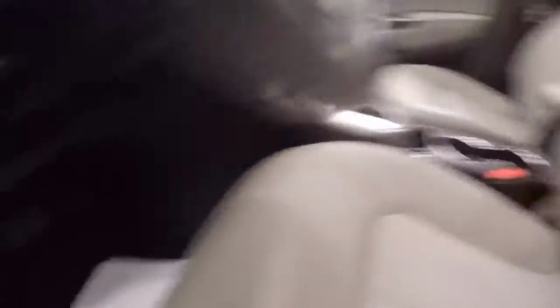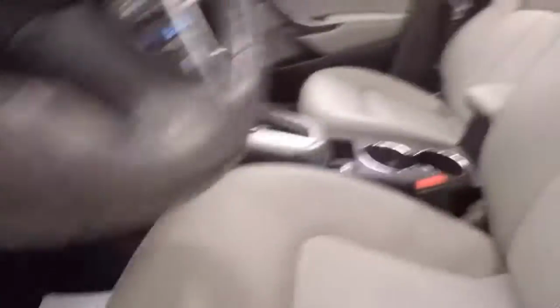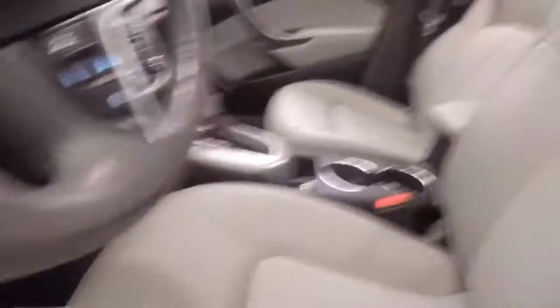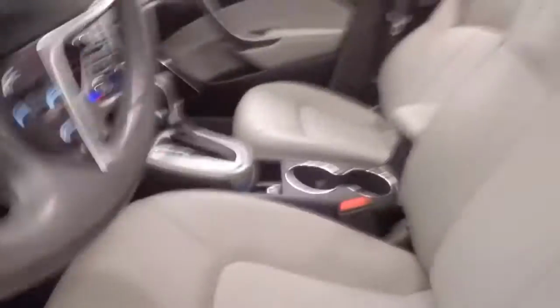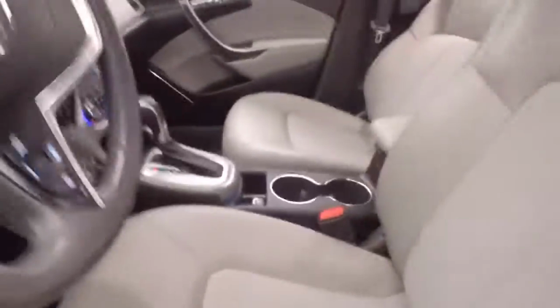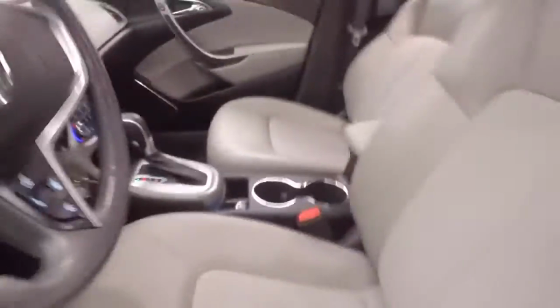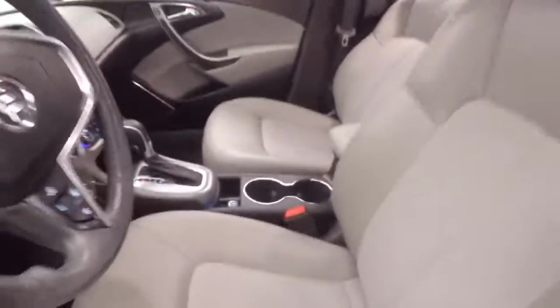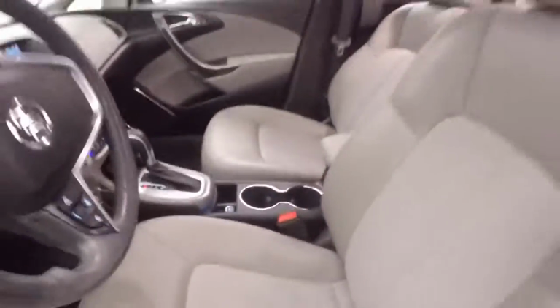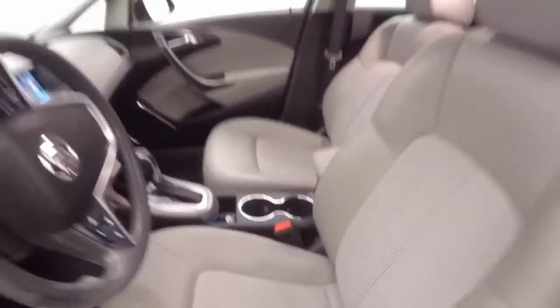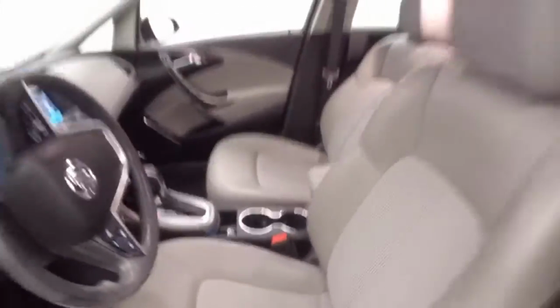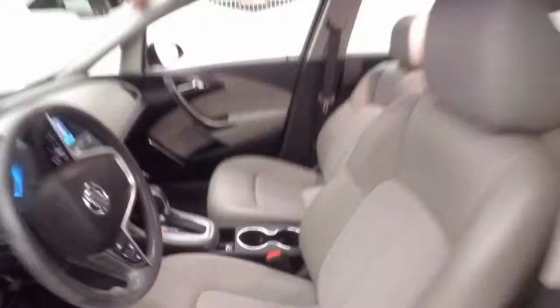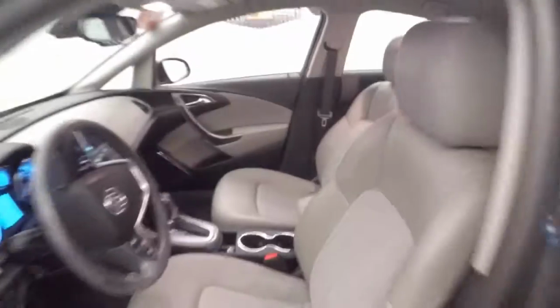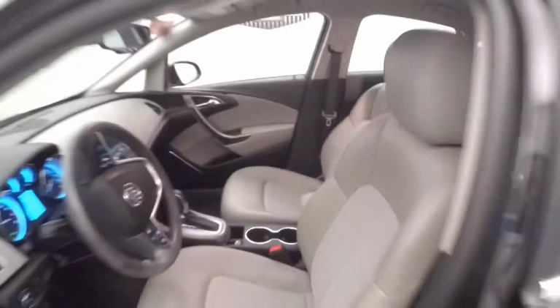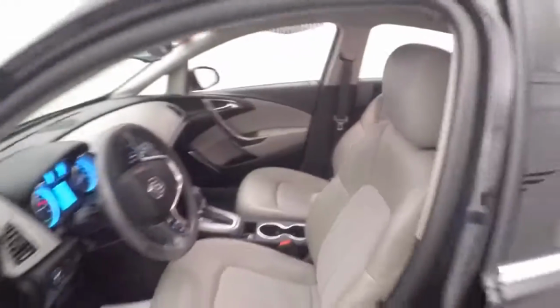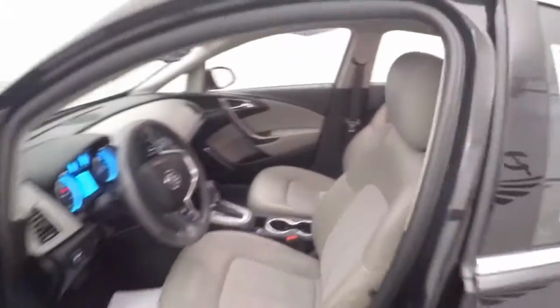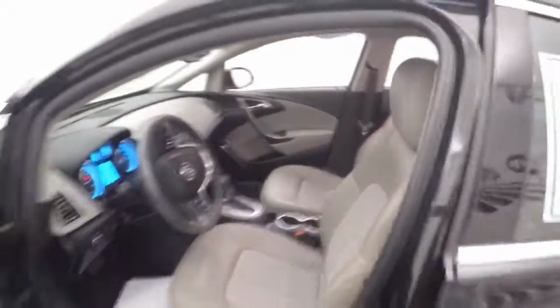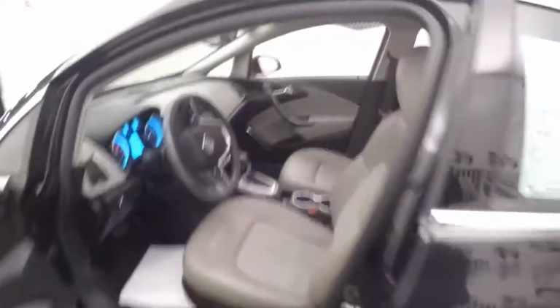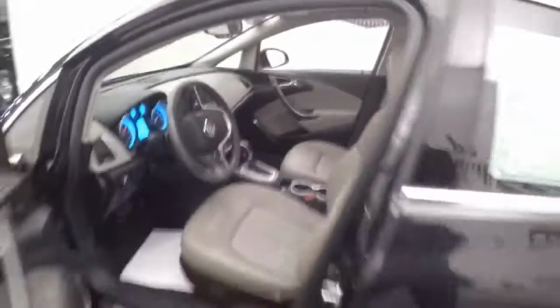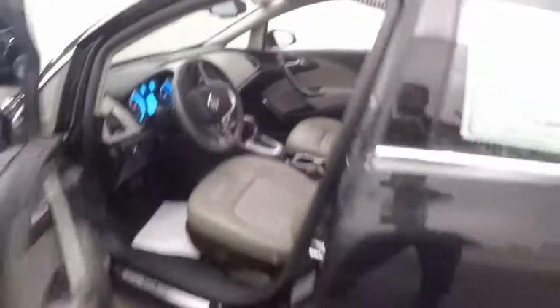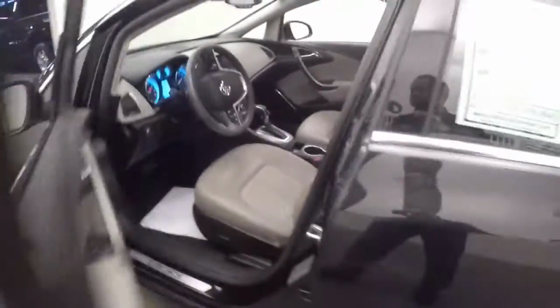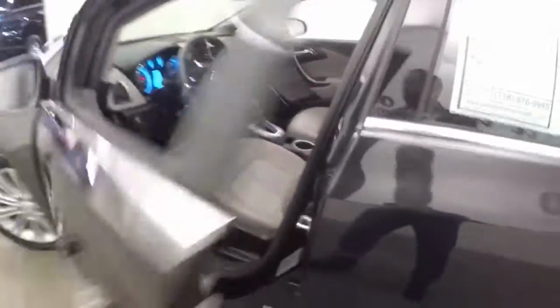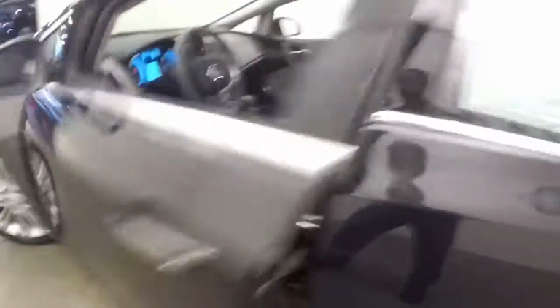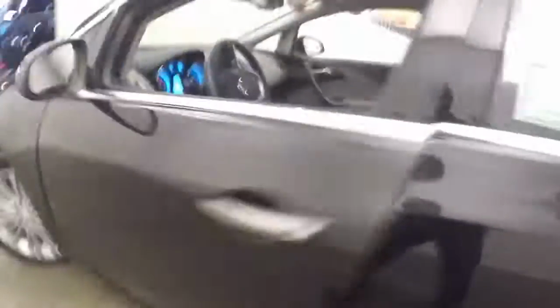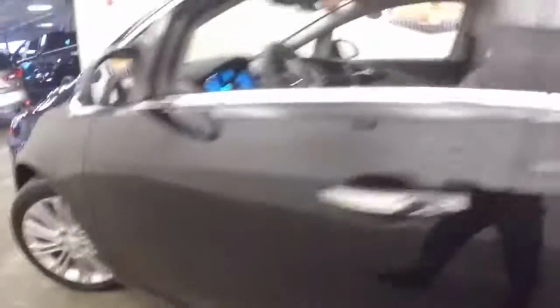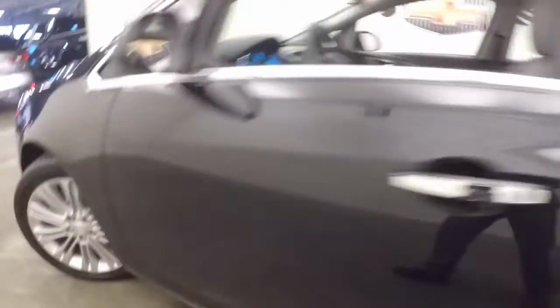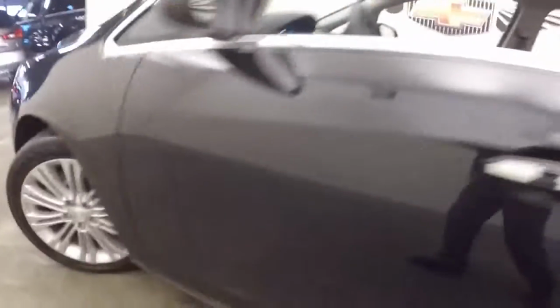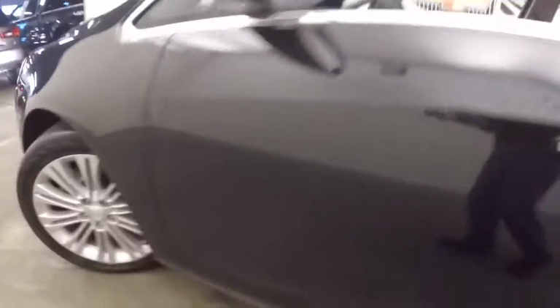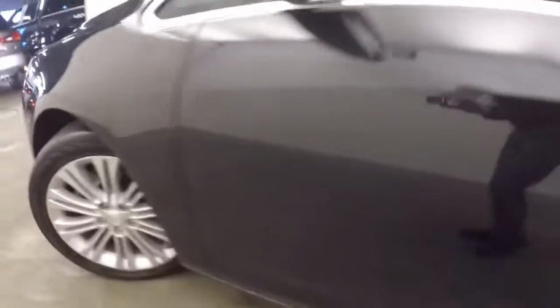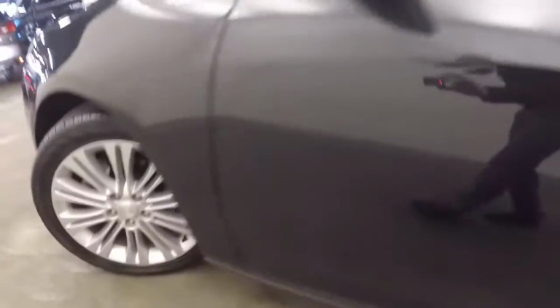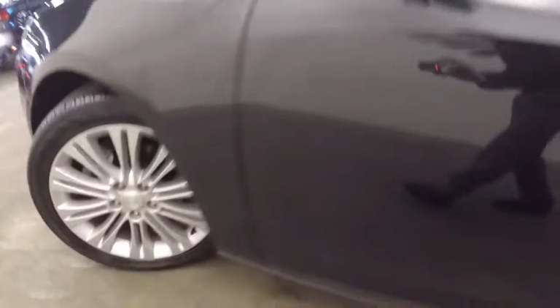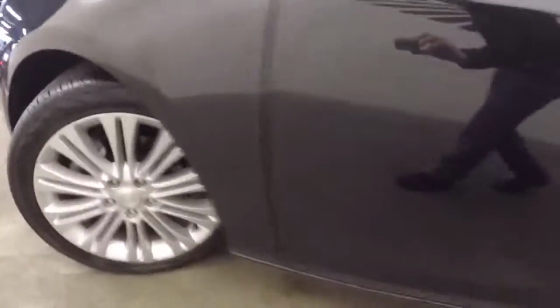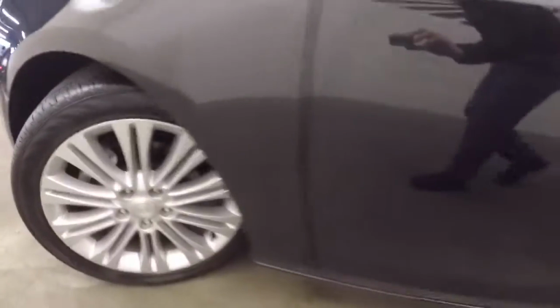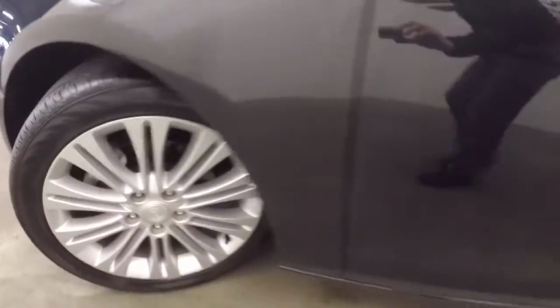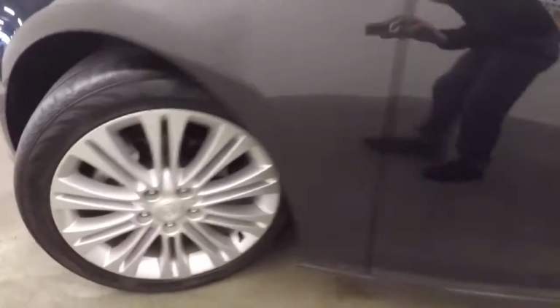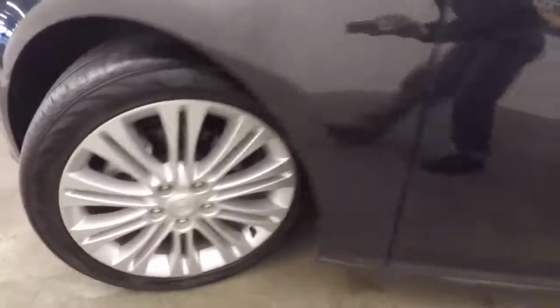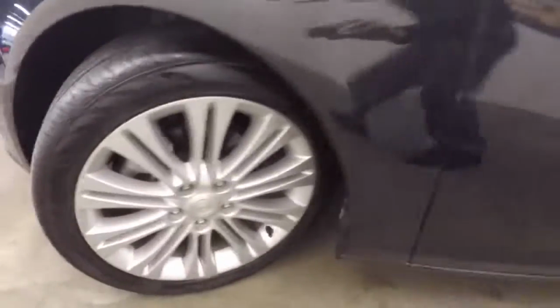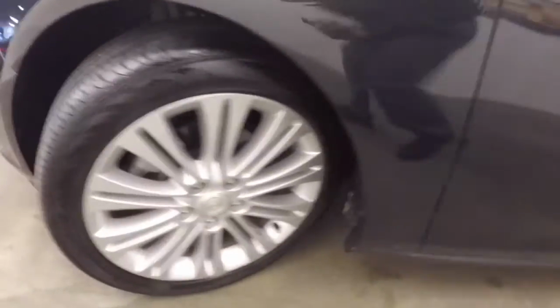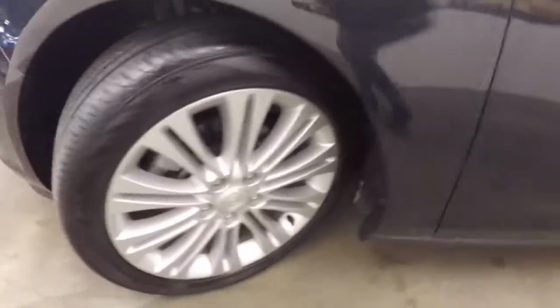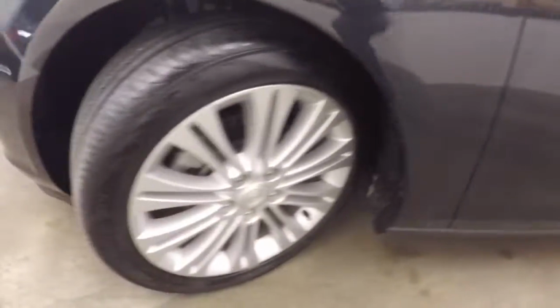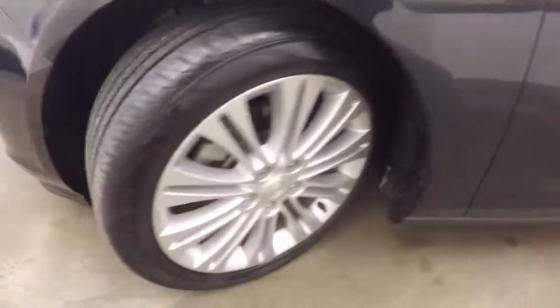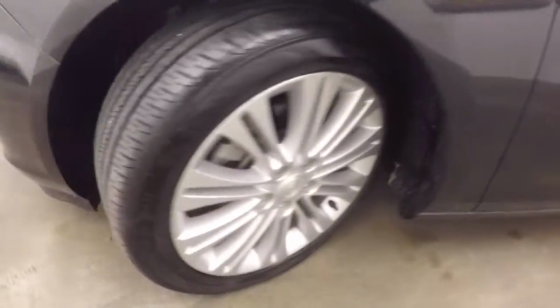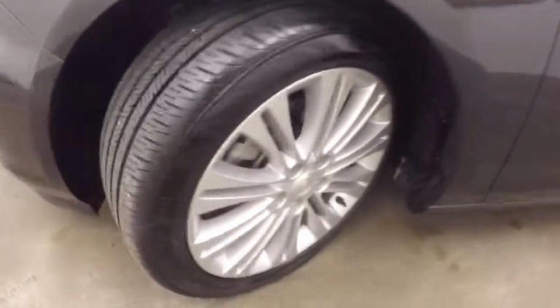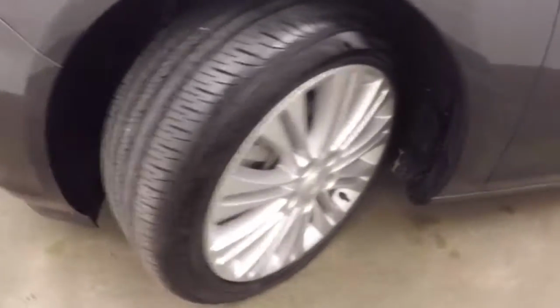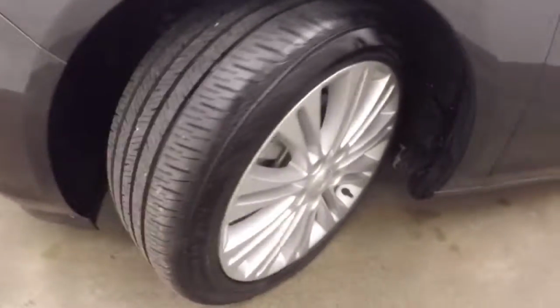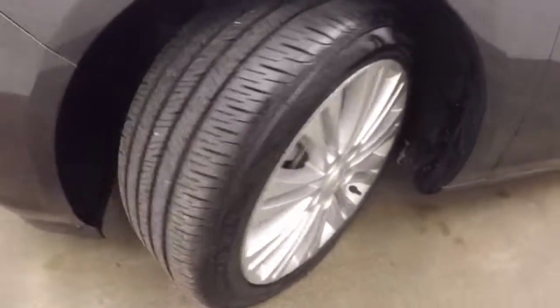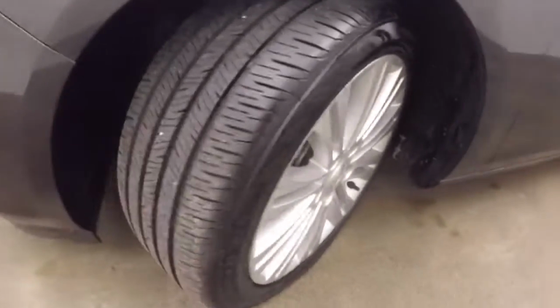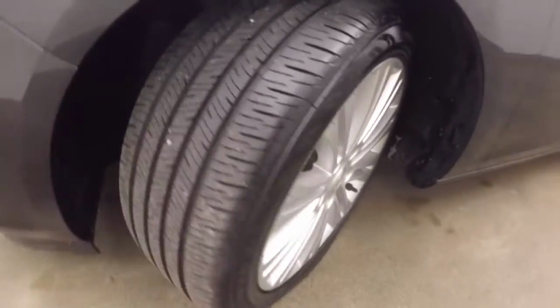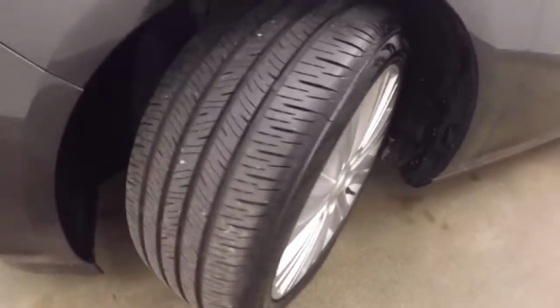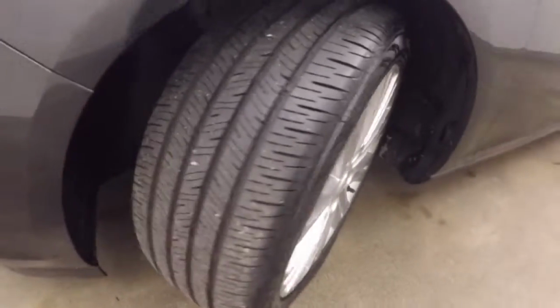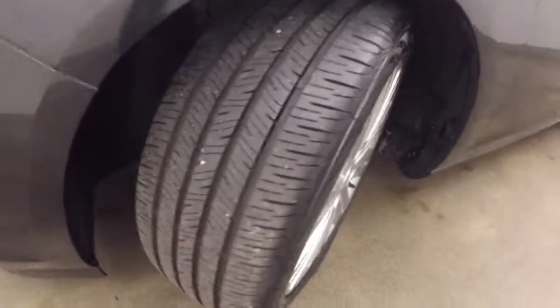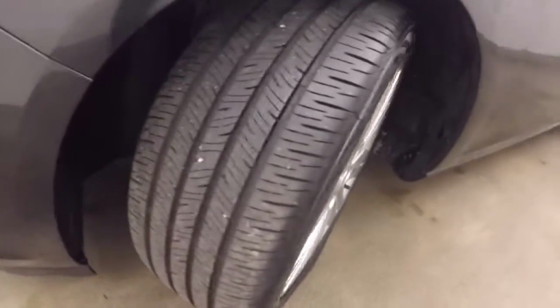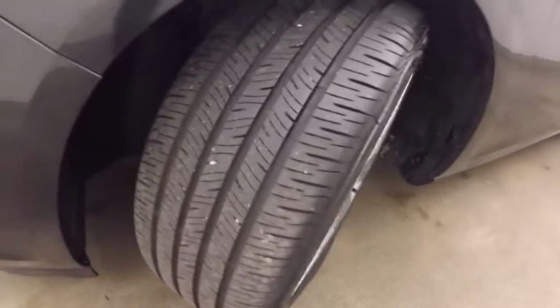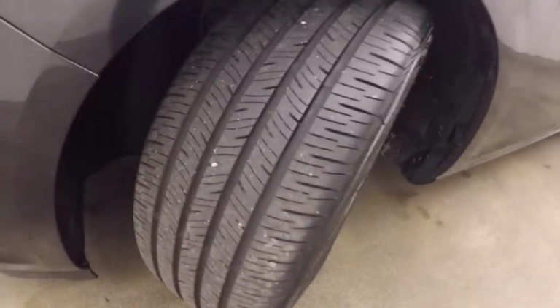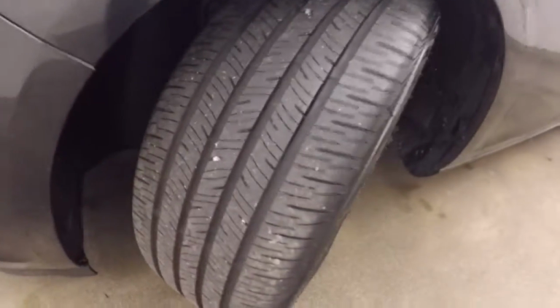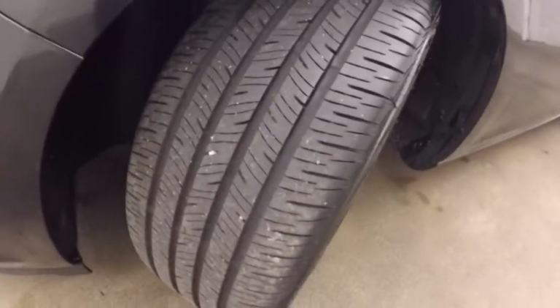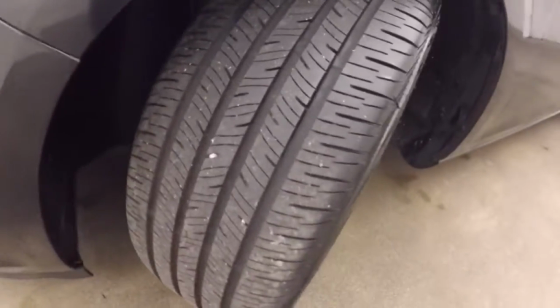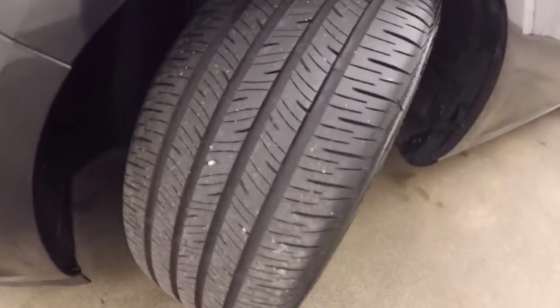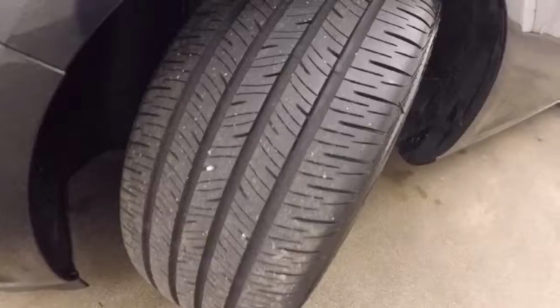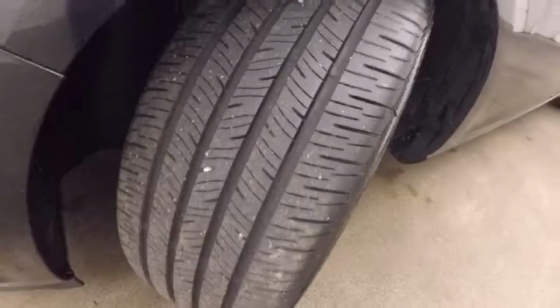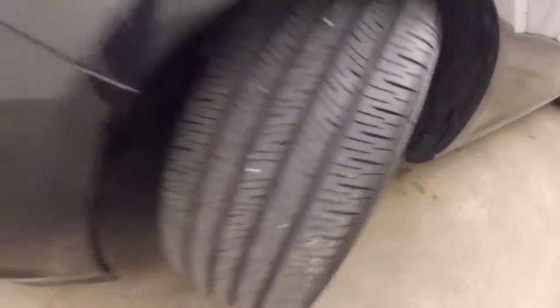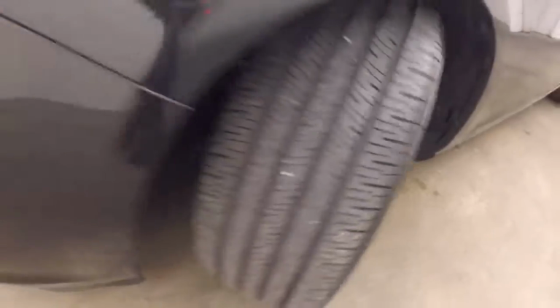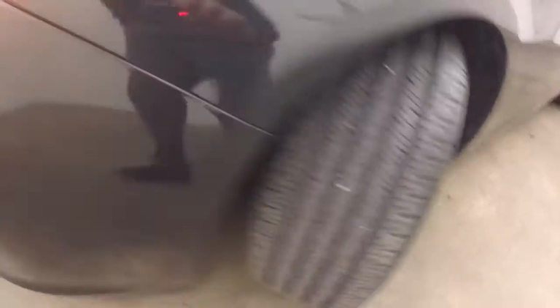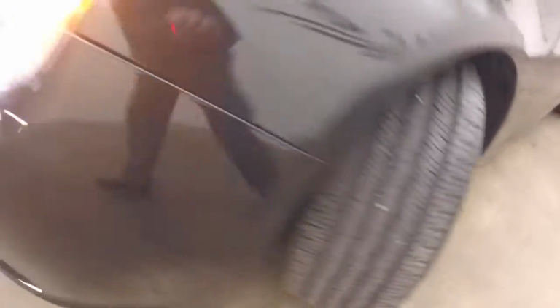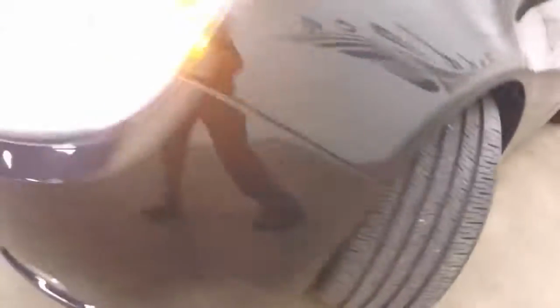Real nice condition. Moving forward, aluminum alloy wheels — plenty of tread on those tires.